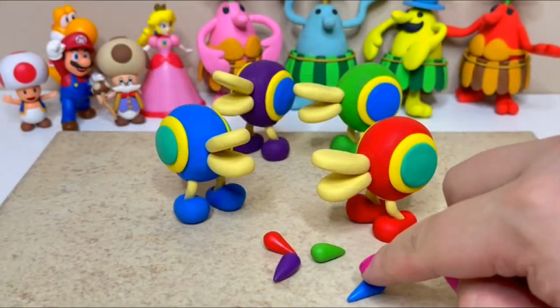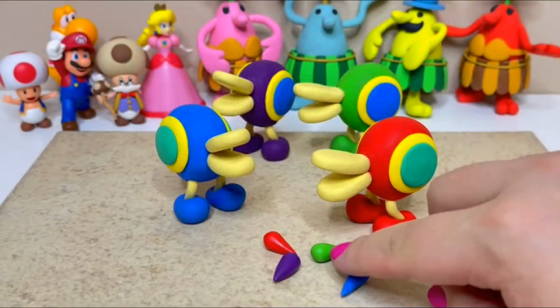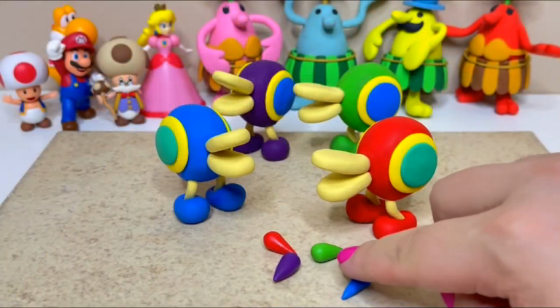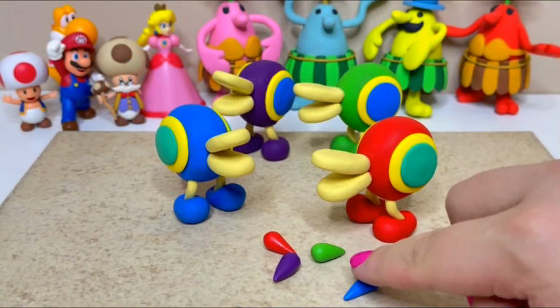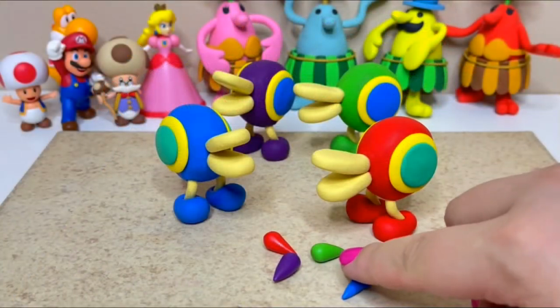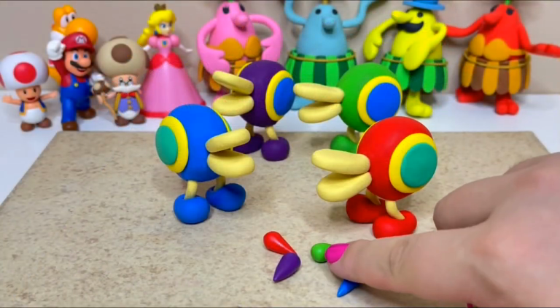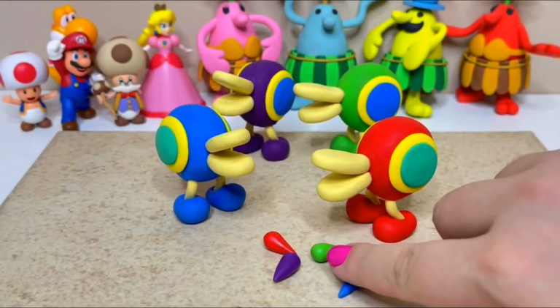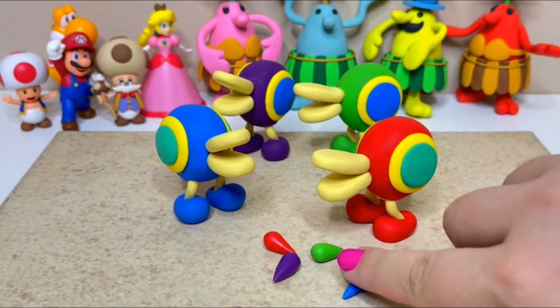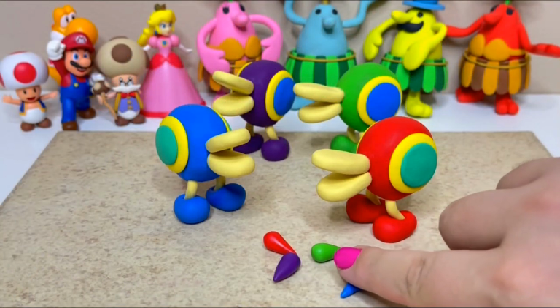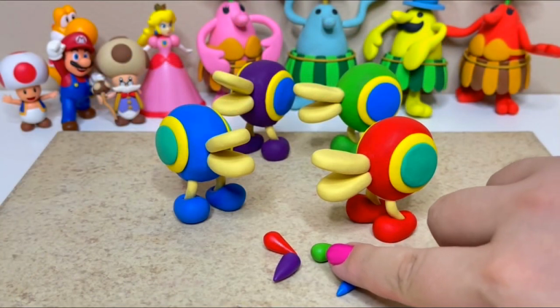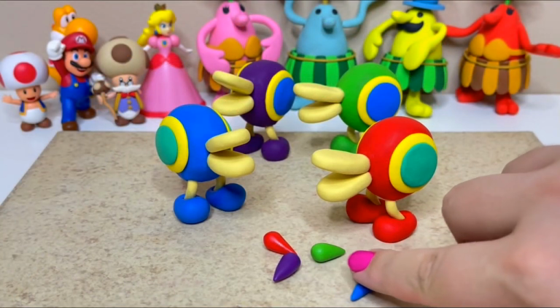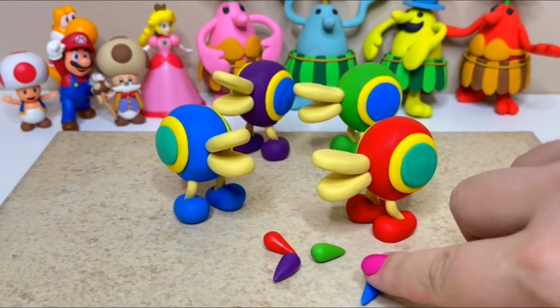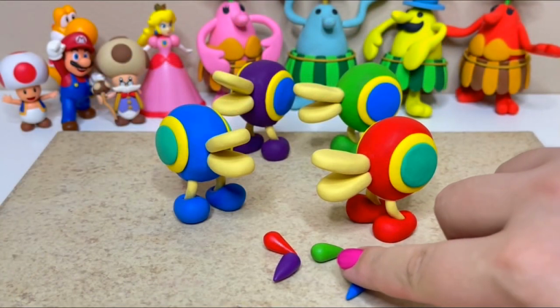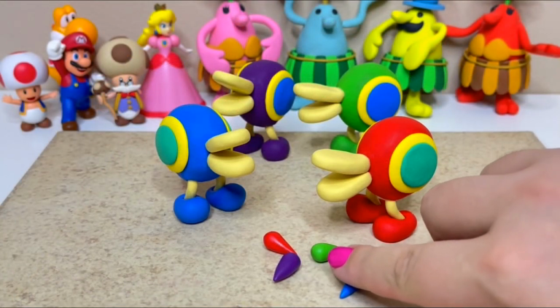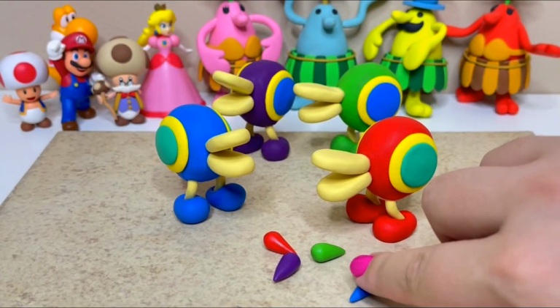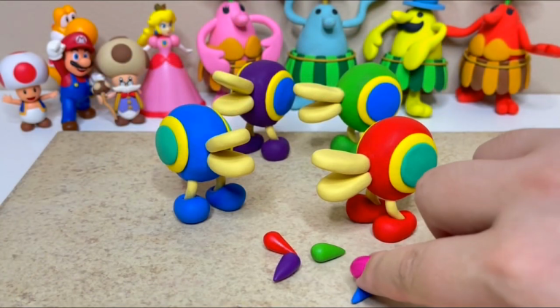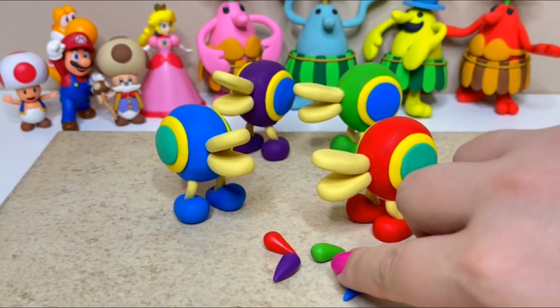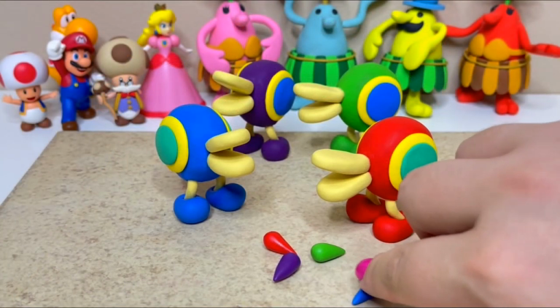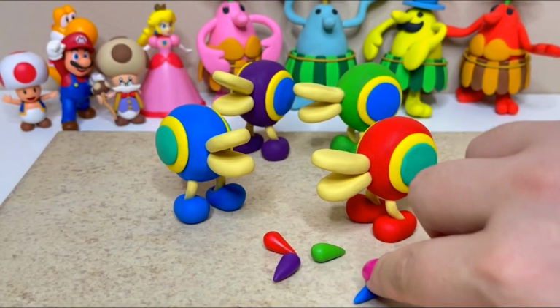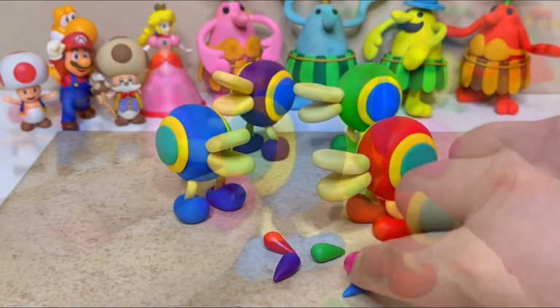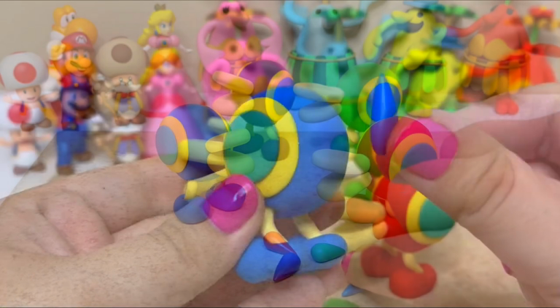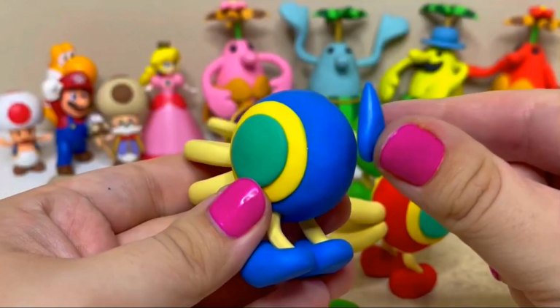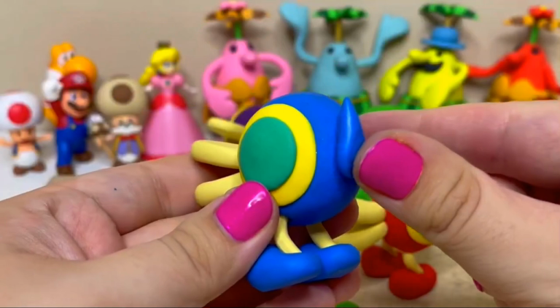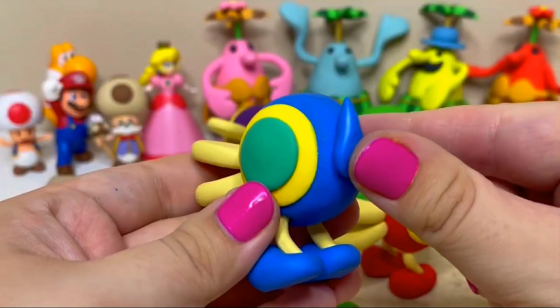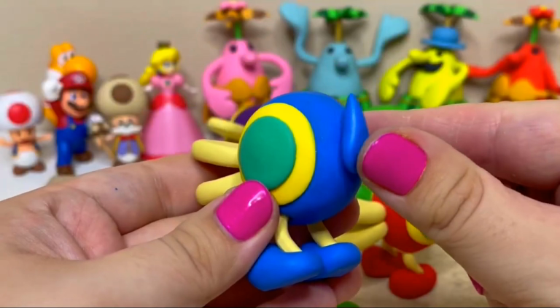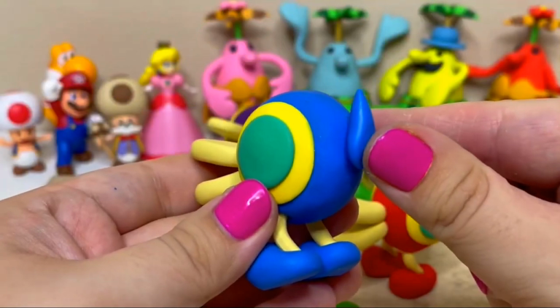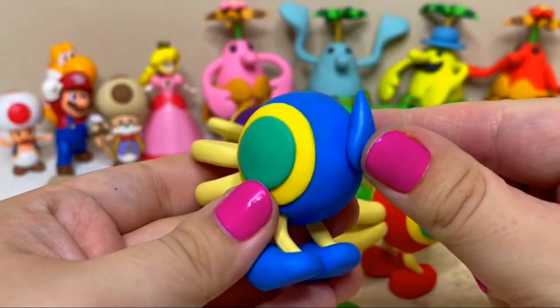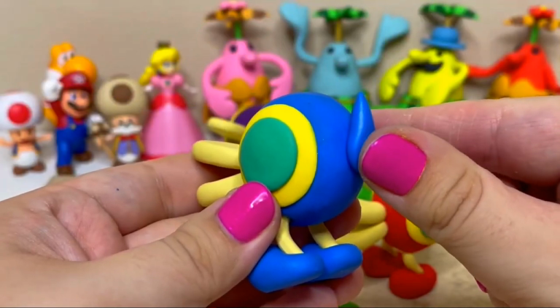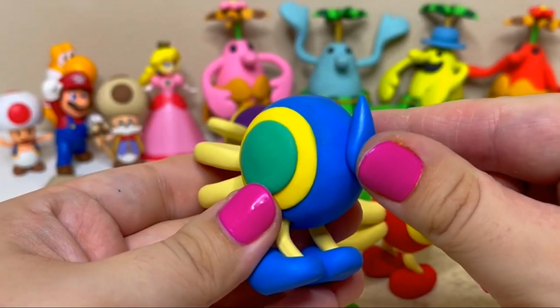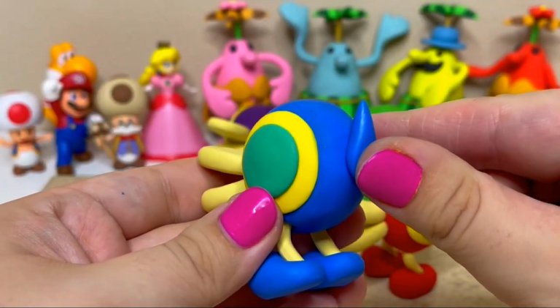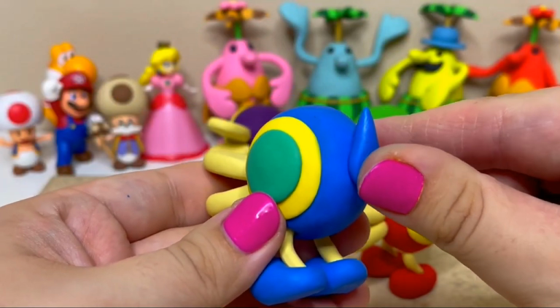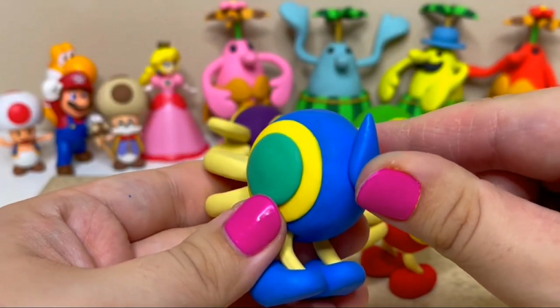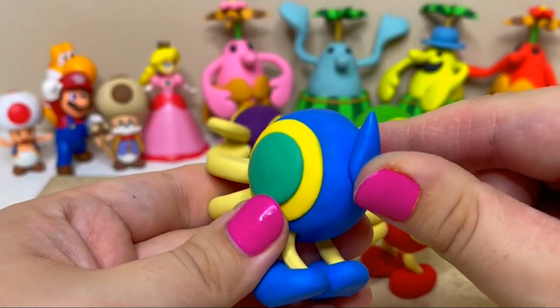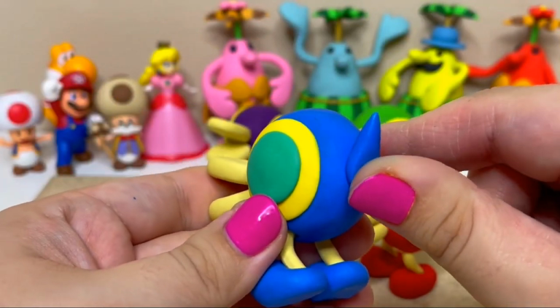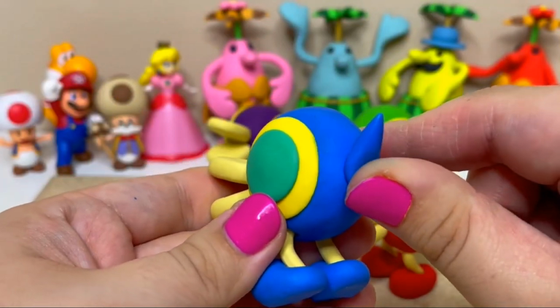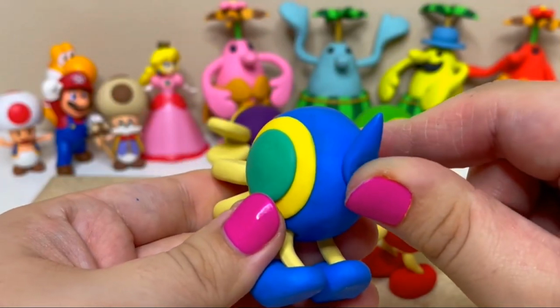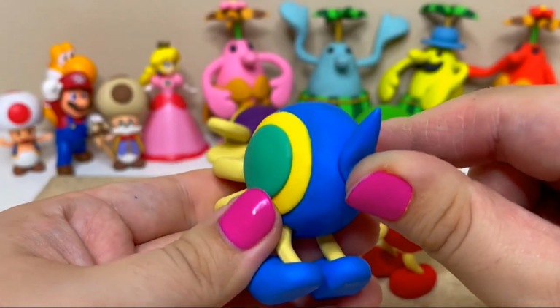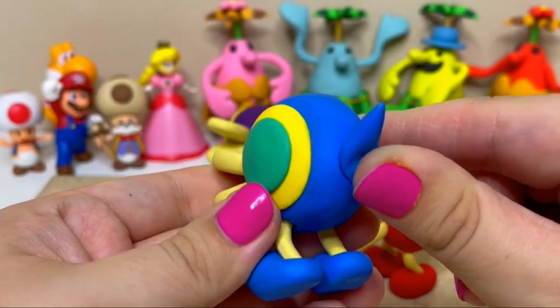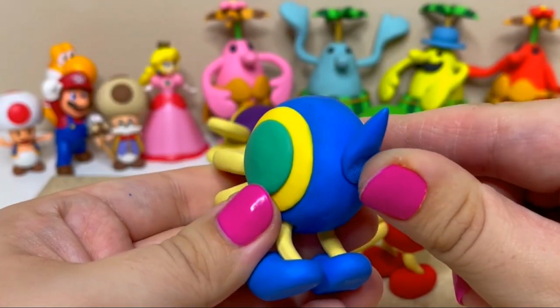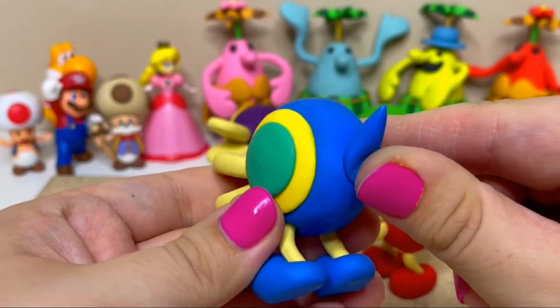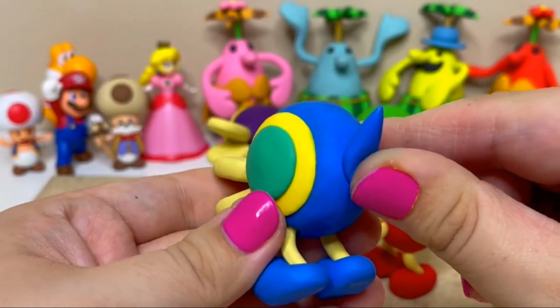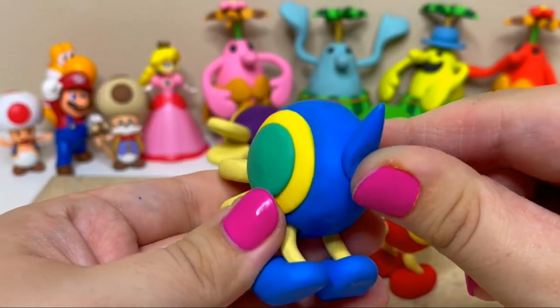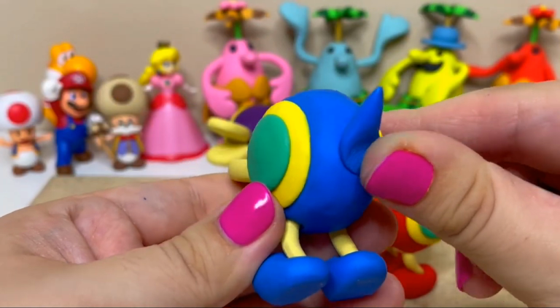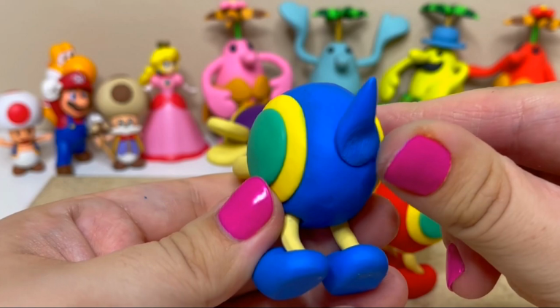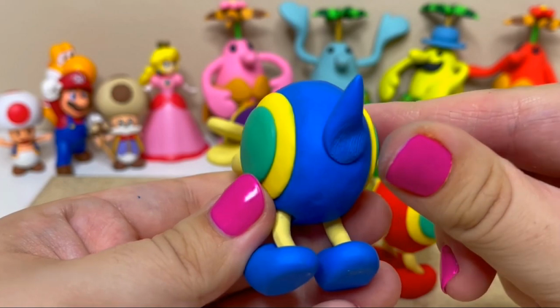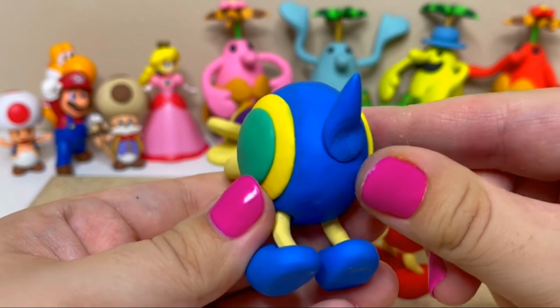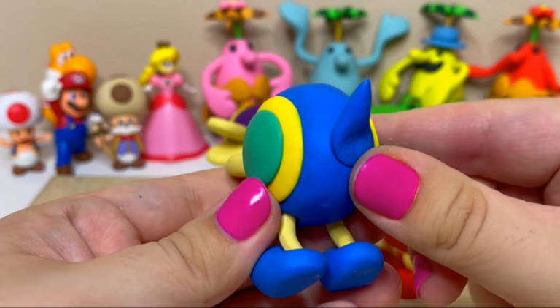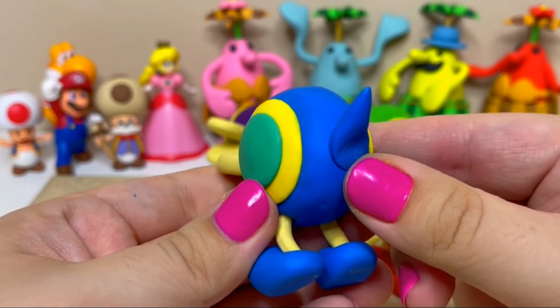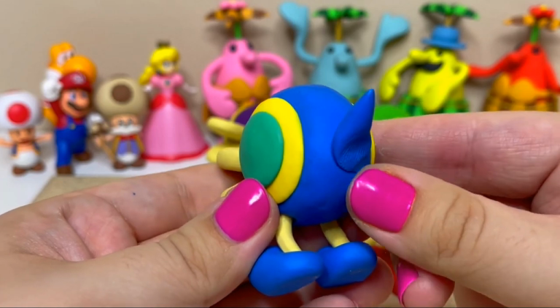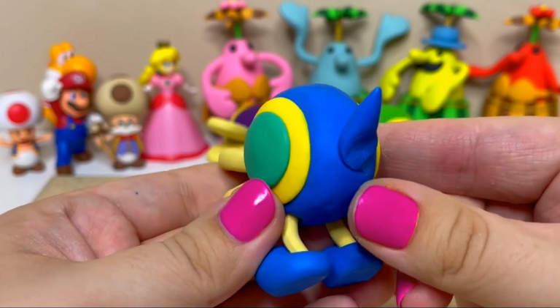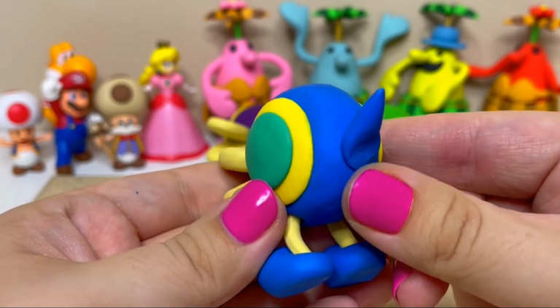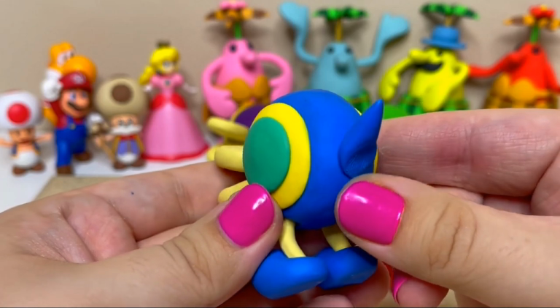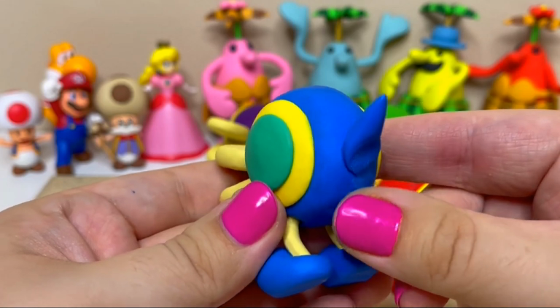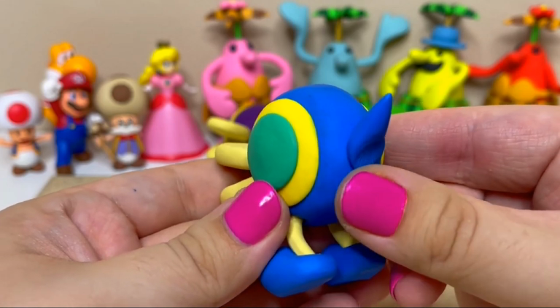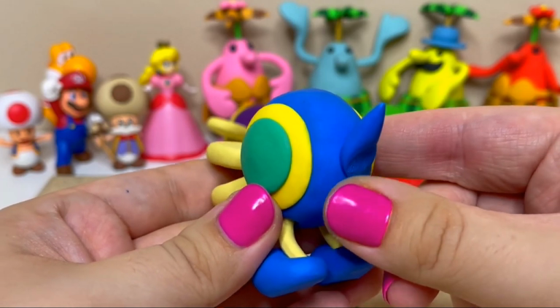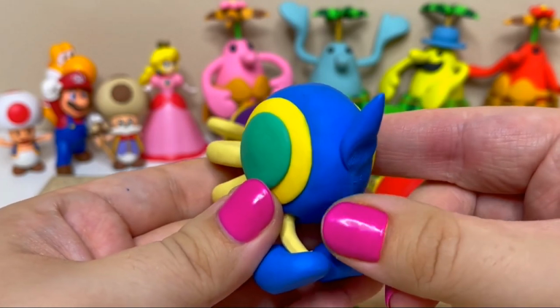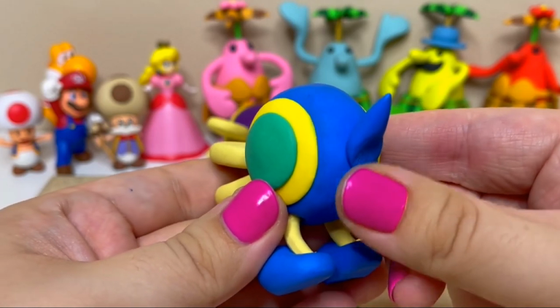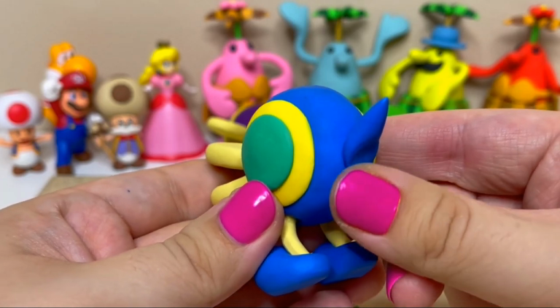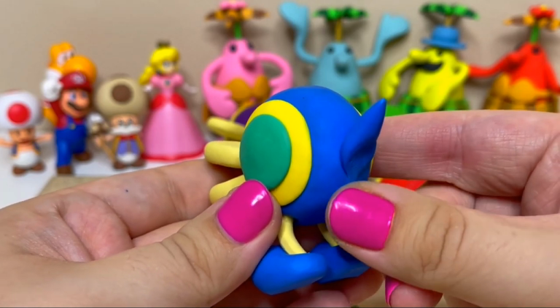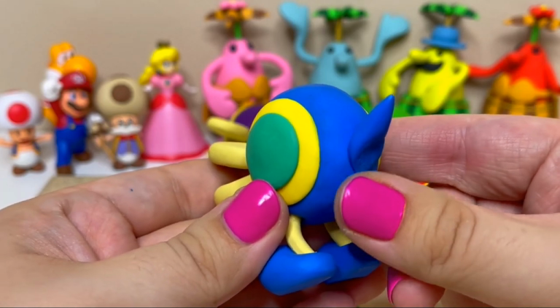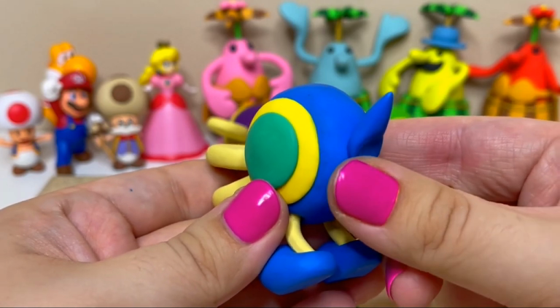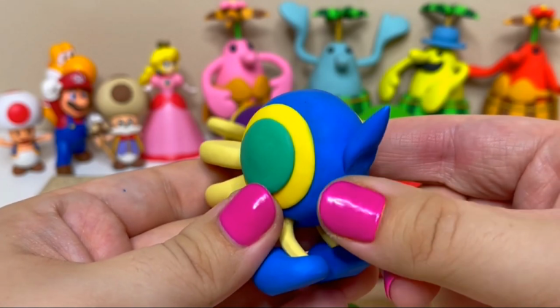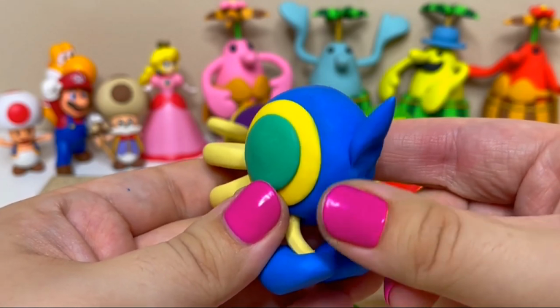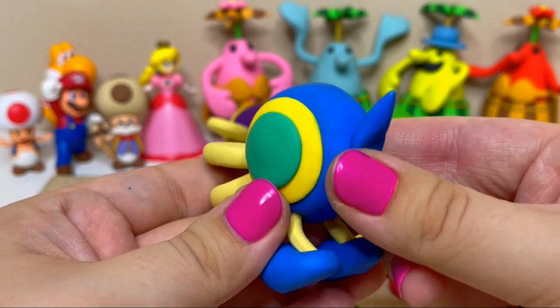For the final step, I'll create a teardrop shape and smooth it on their back to create their tails, and then I'll bake them one last time.